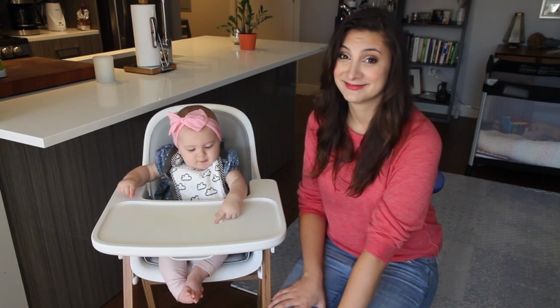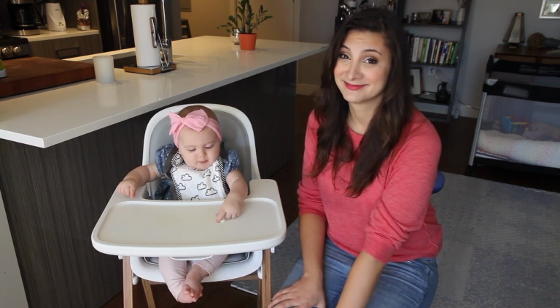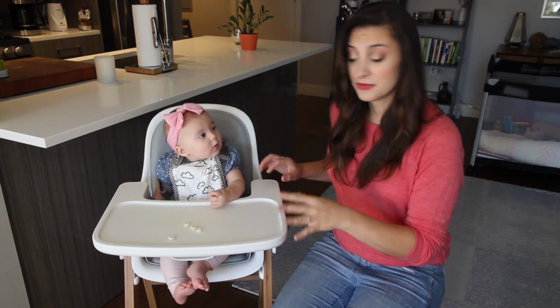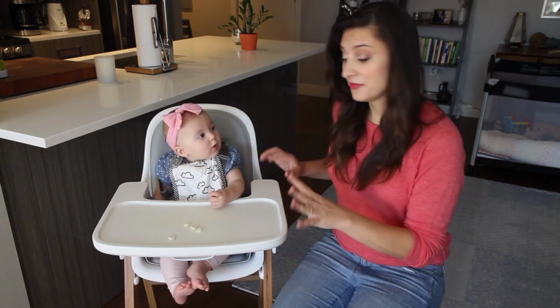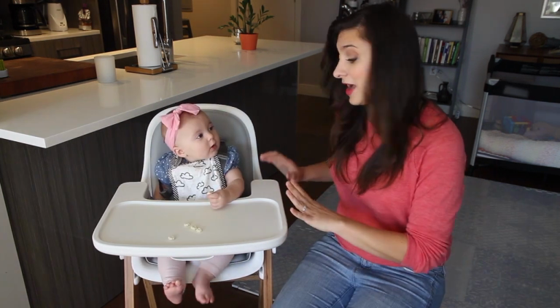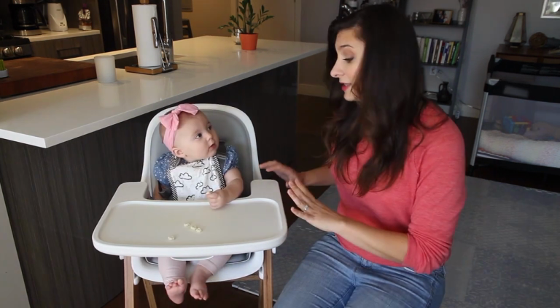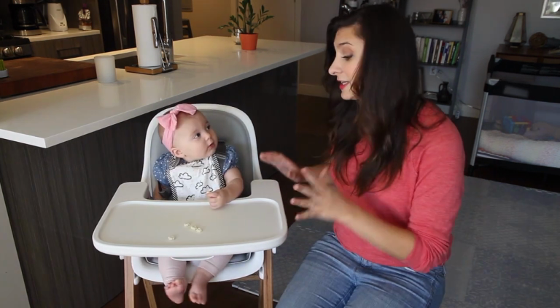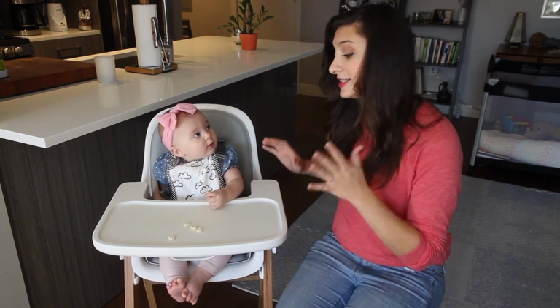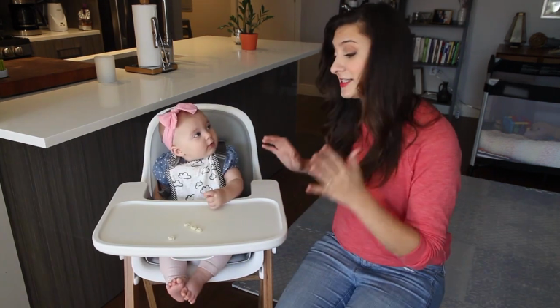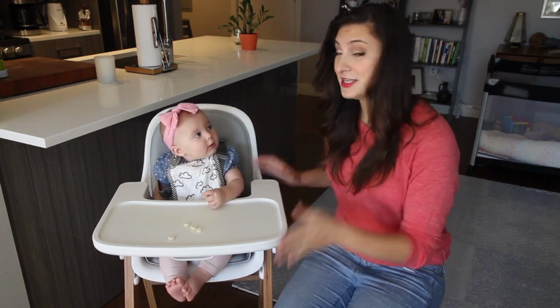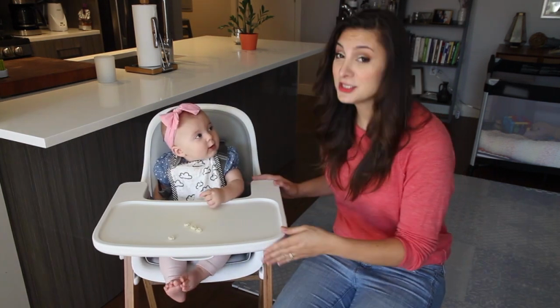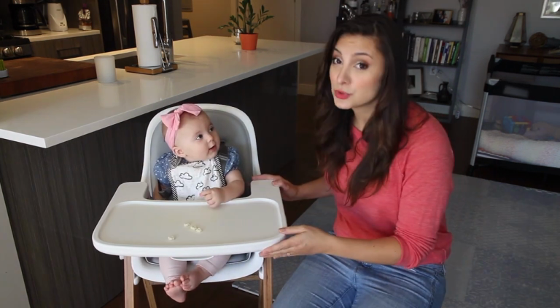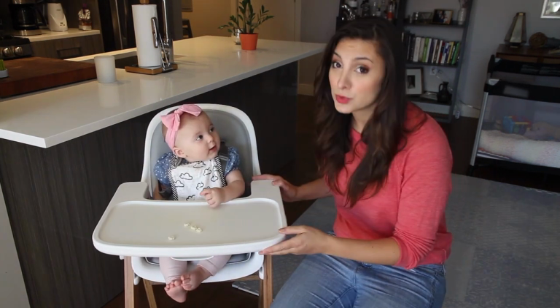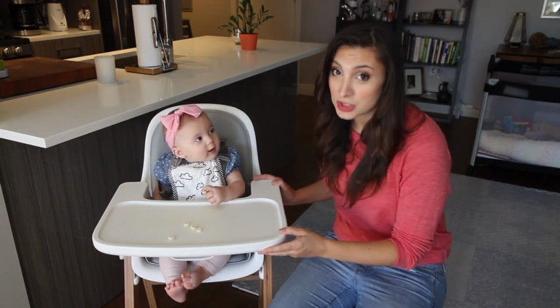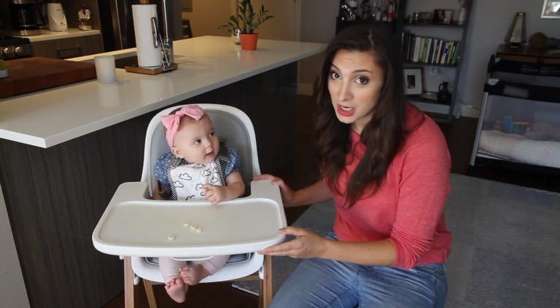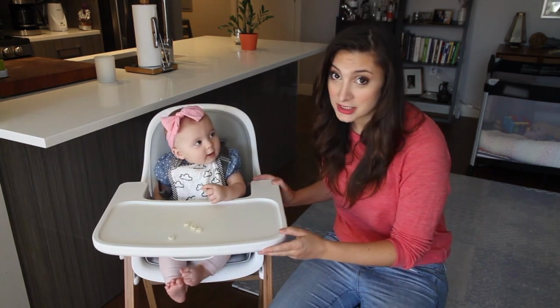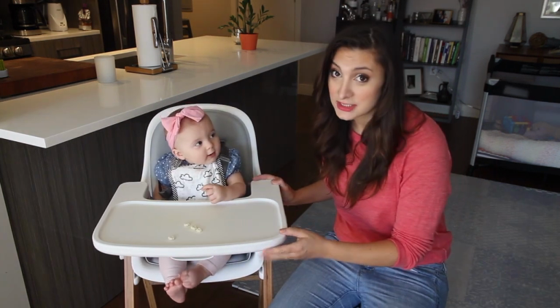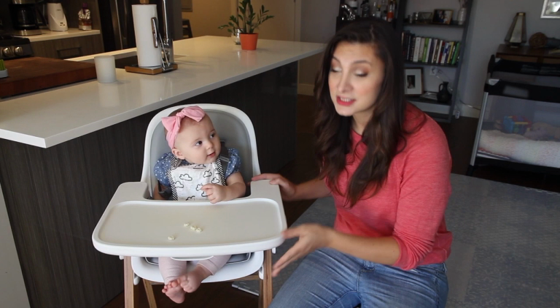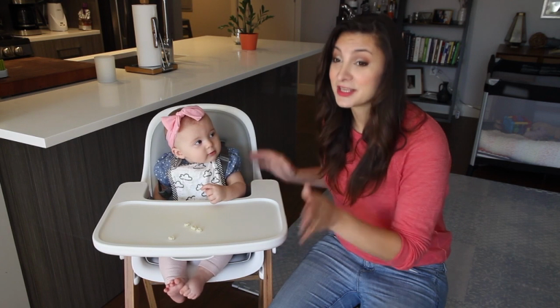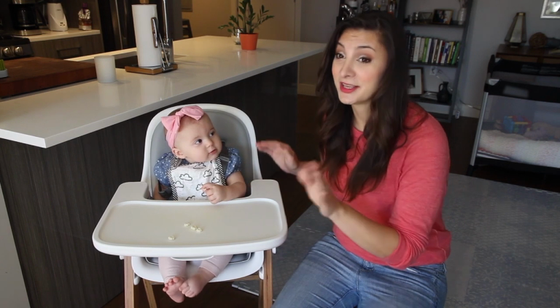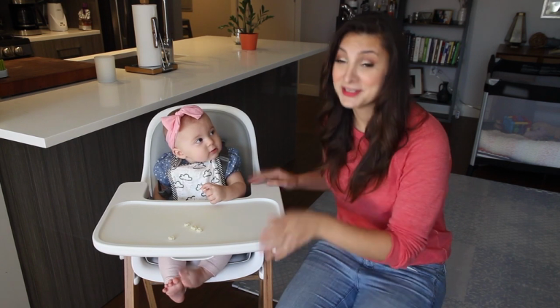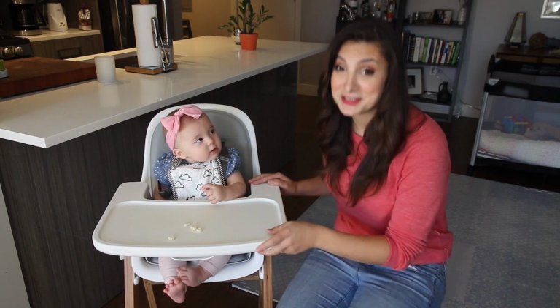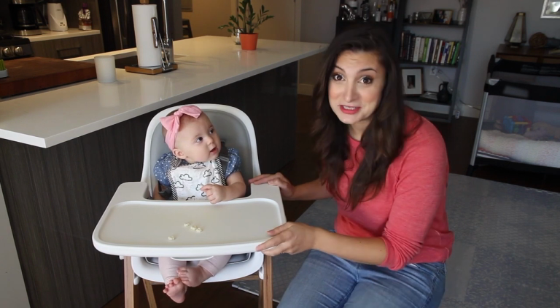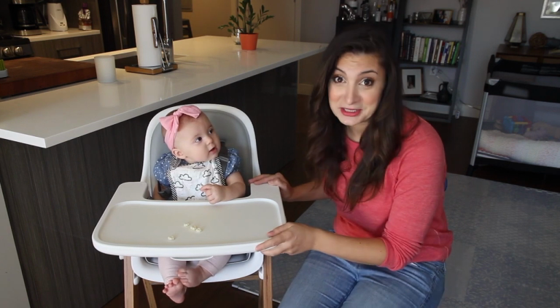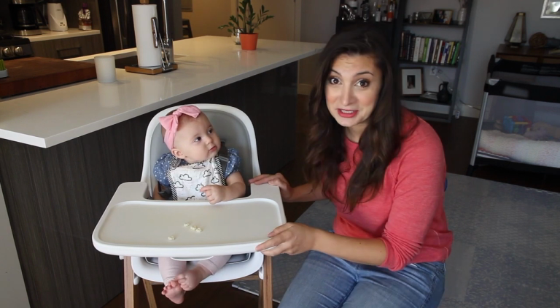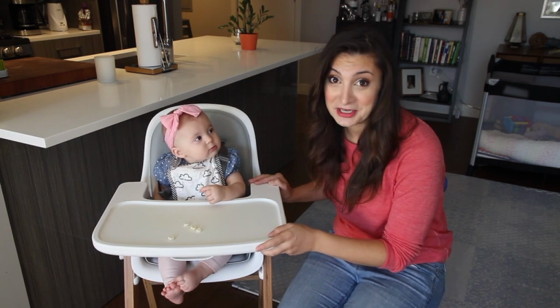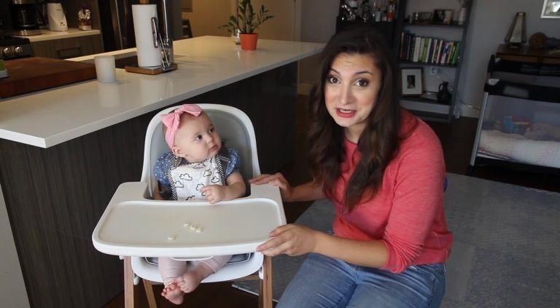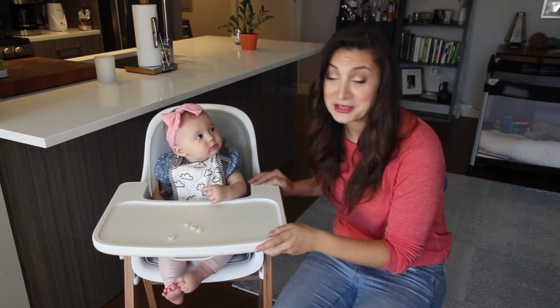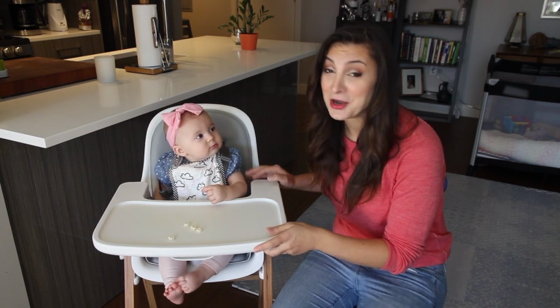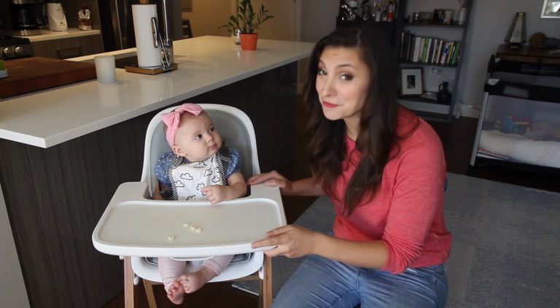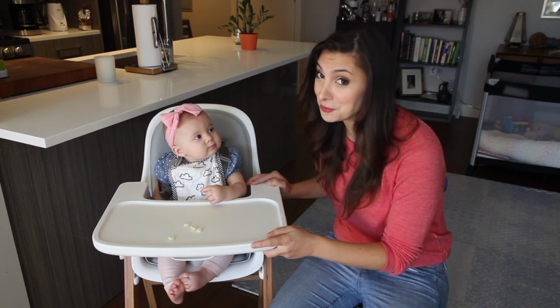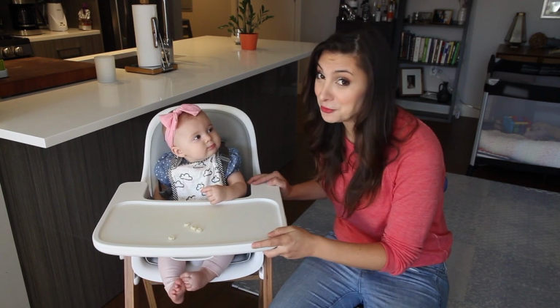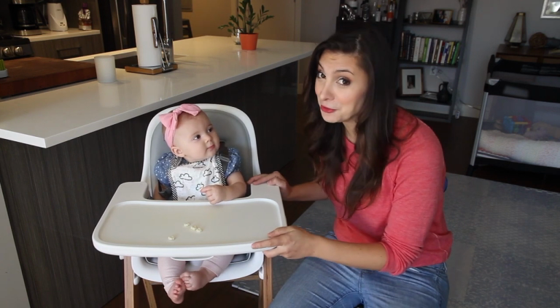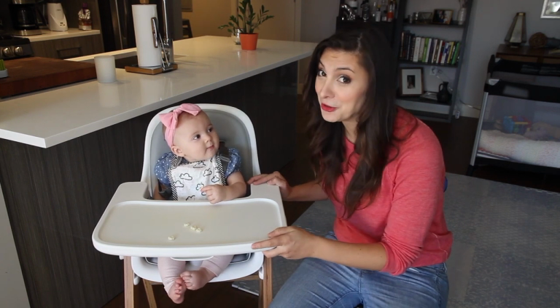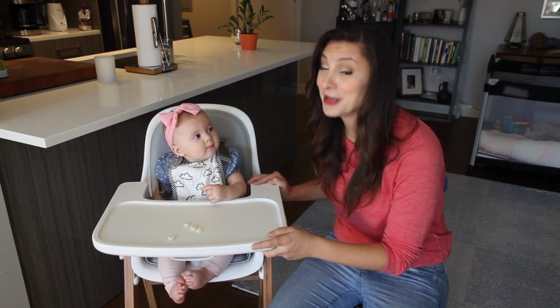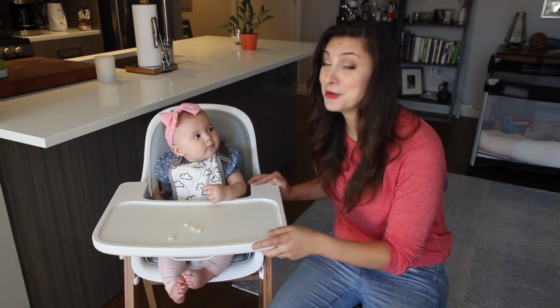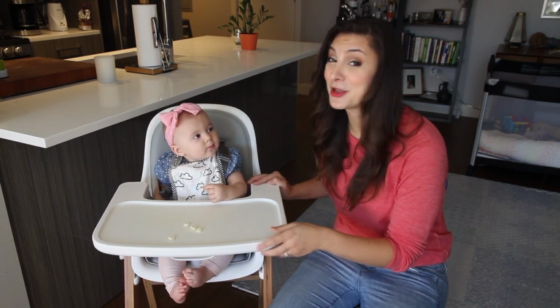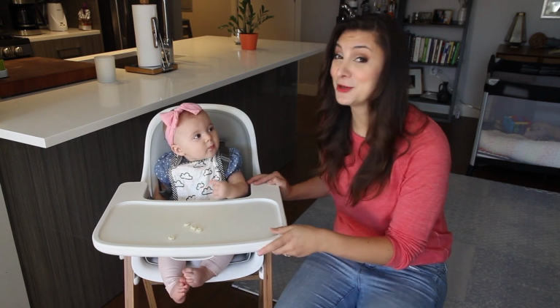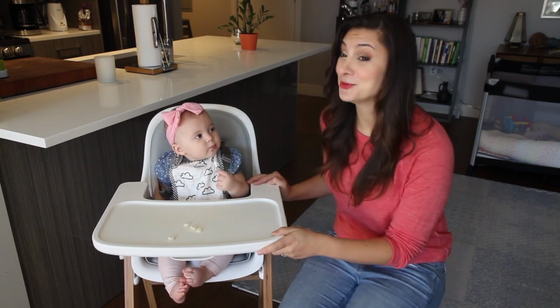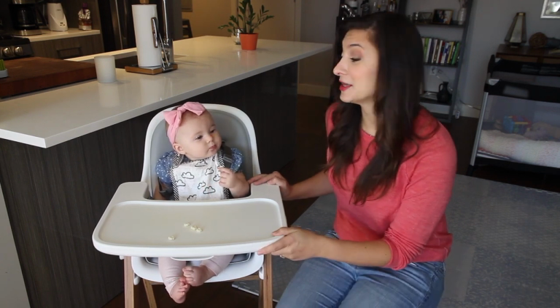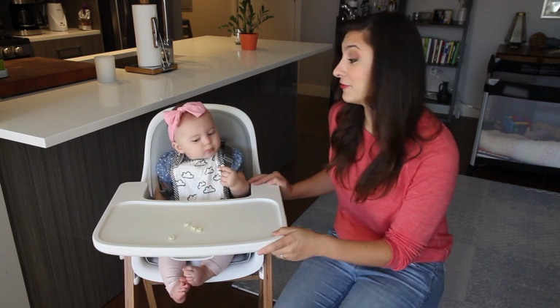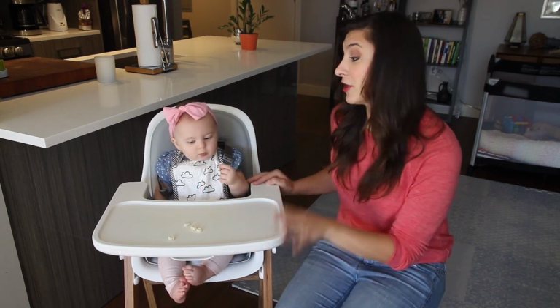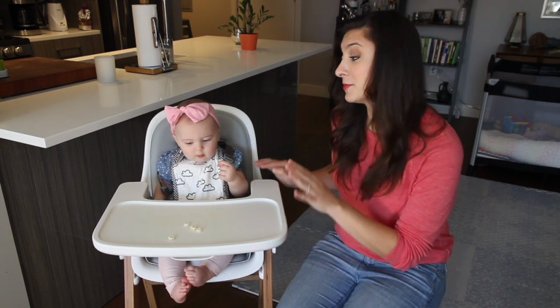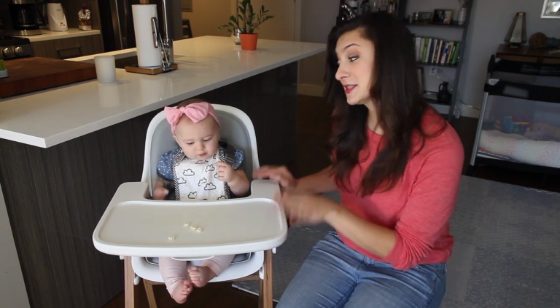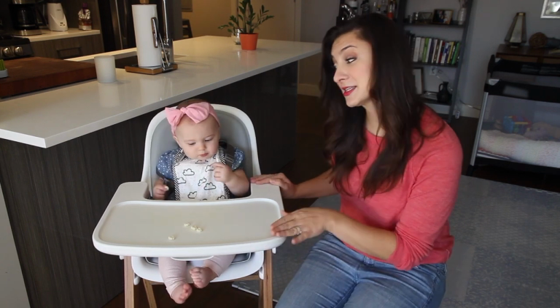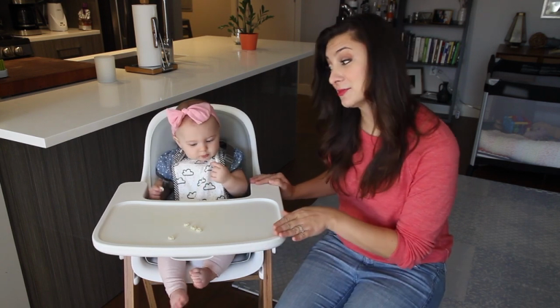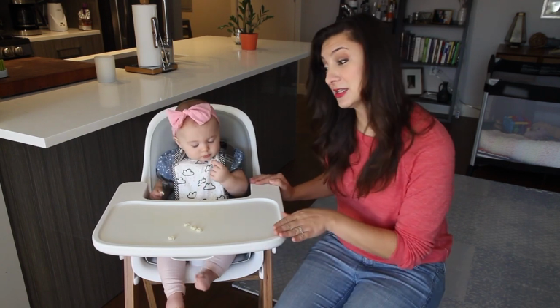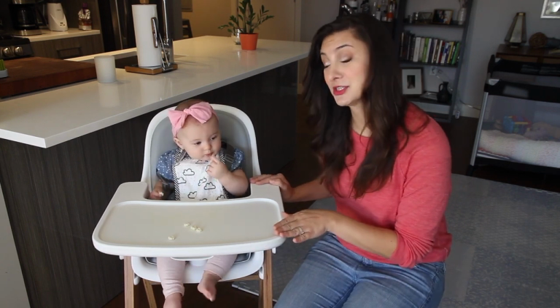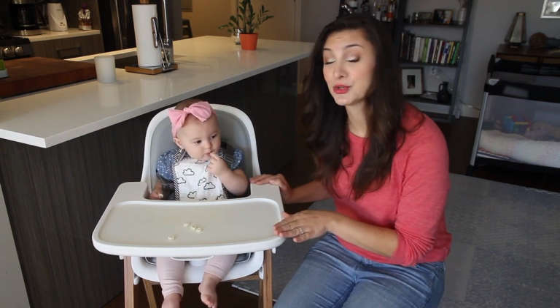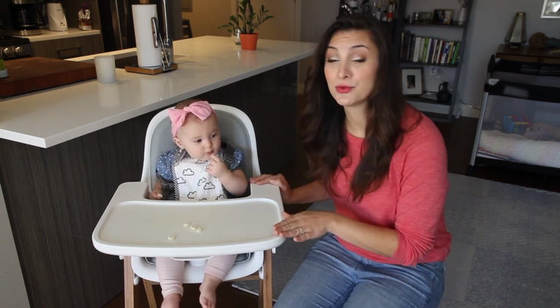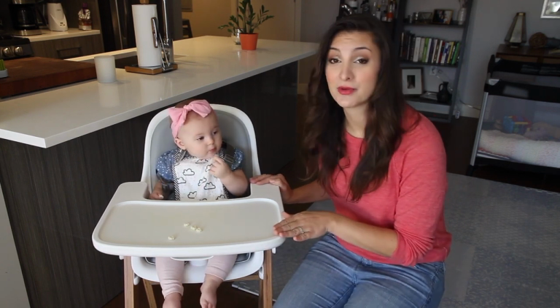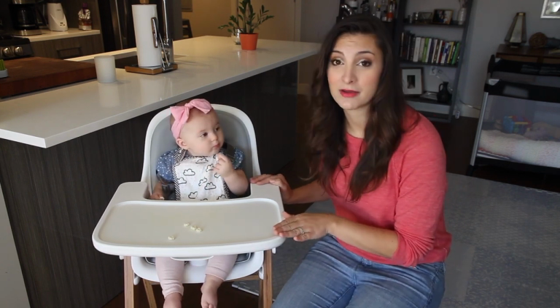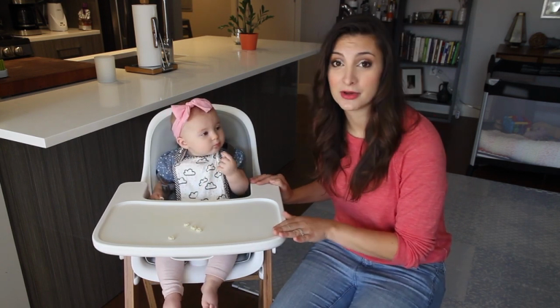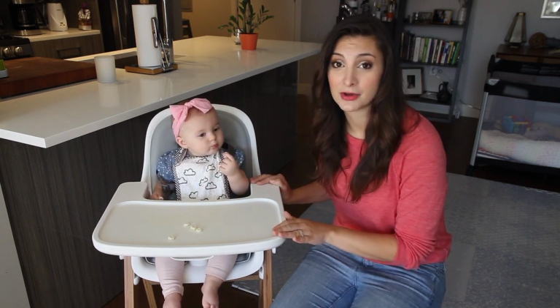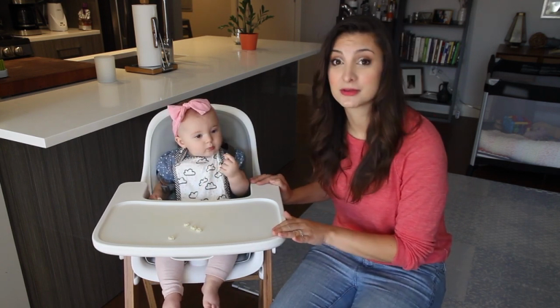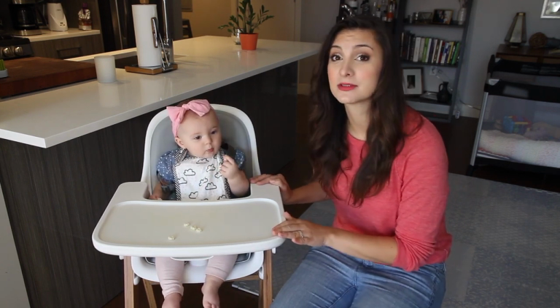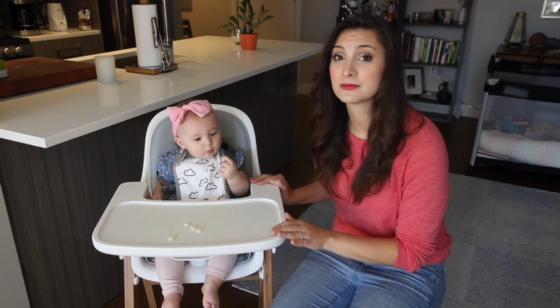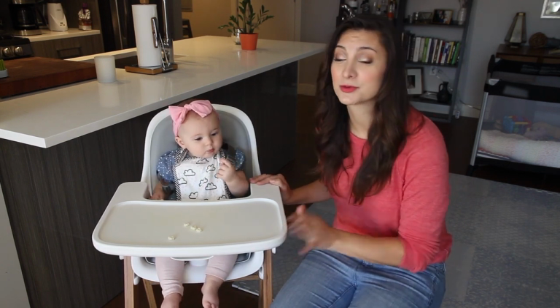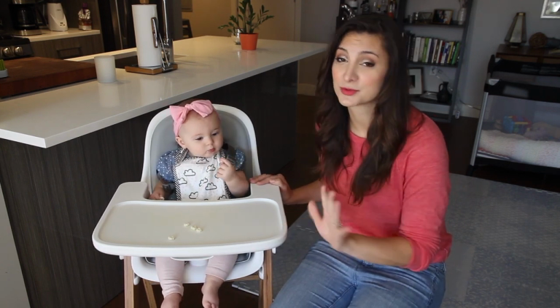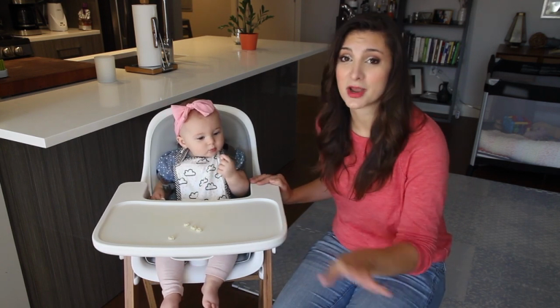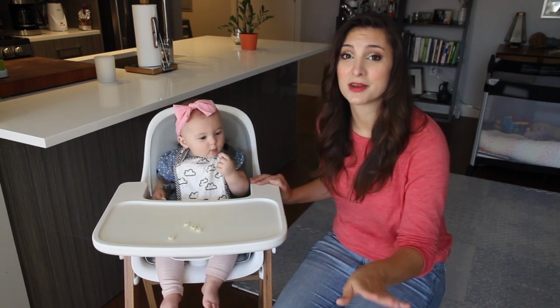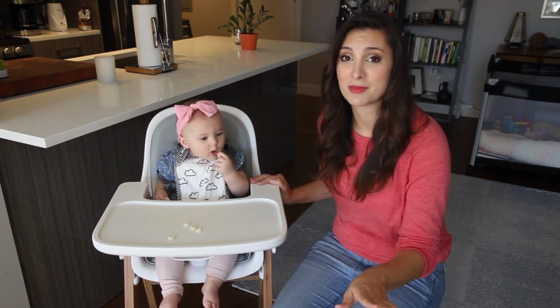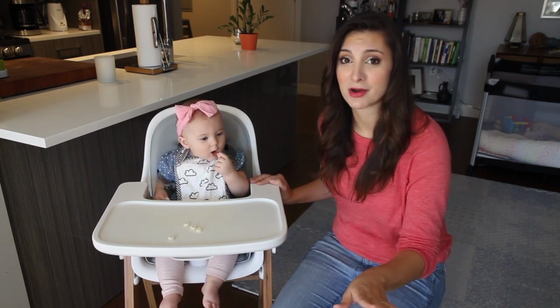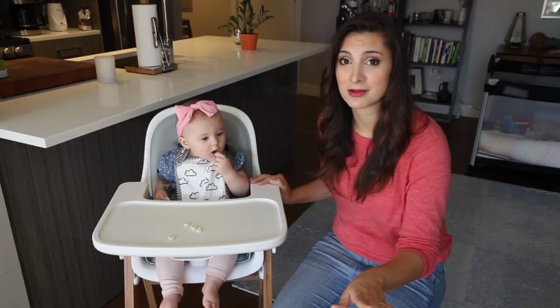The fact that it's easy to adjust, easy to clean, comfortable, and you can use it from six months to five years — those are added perks.